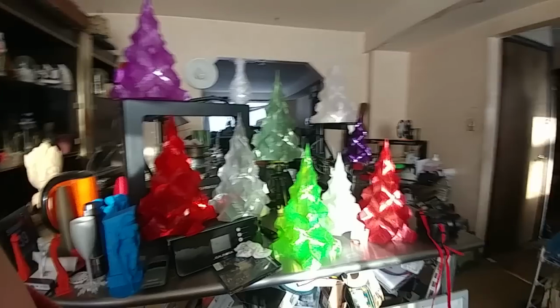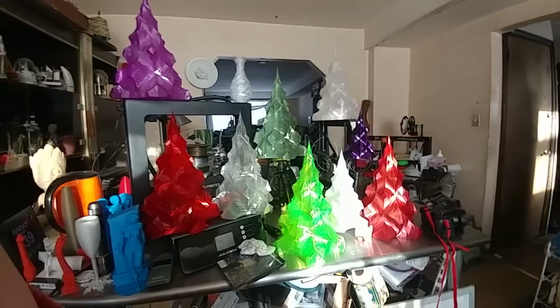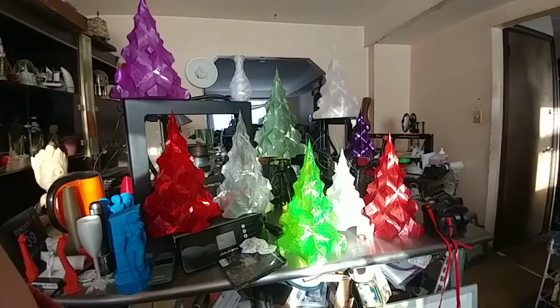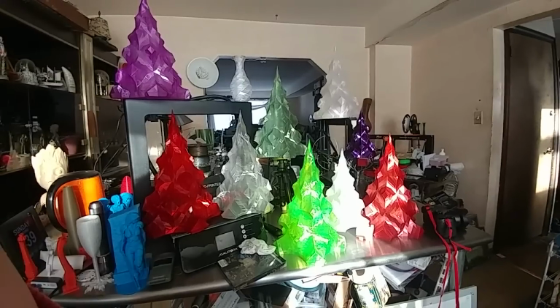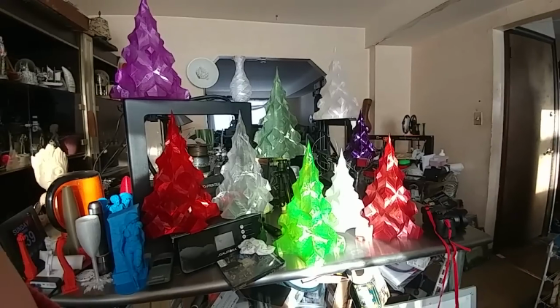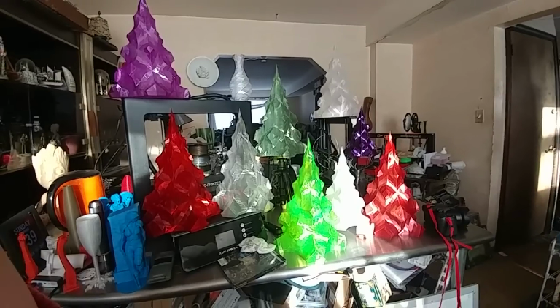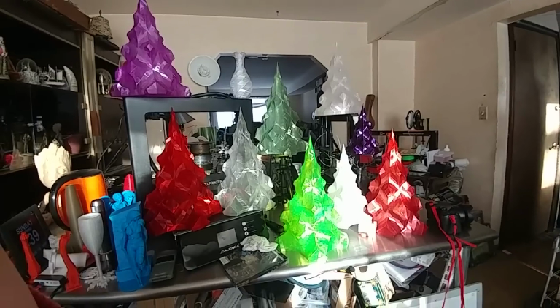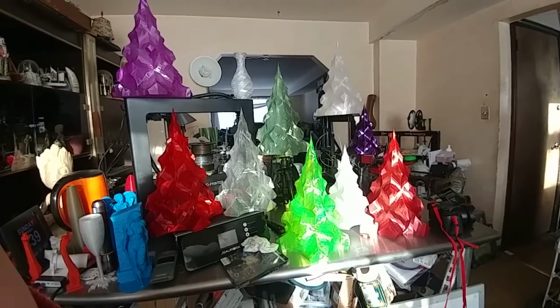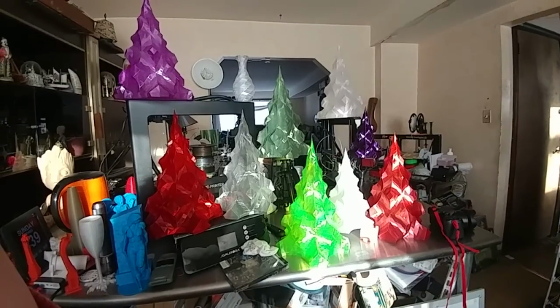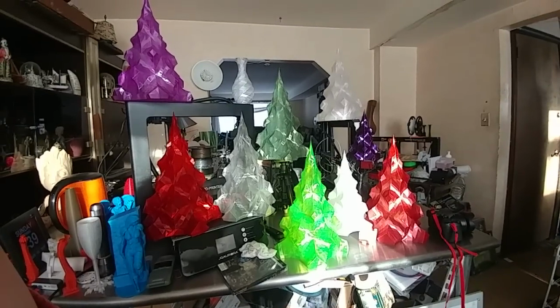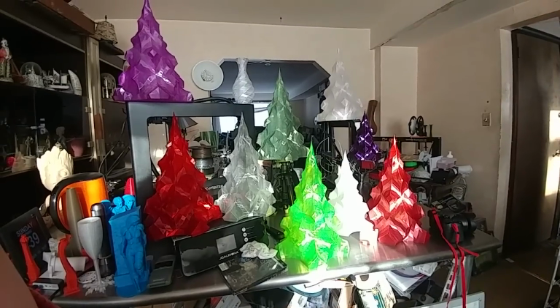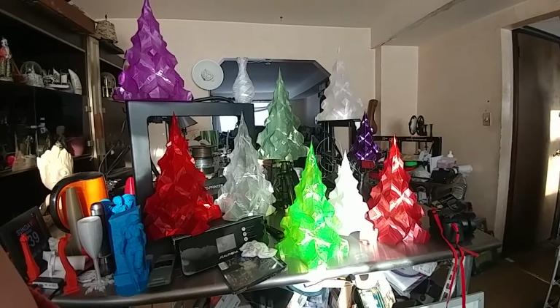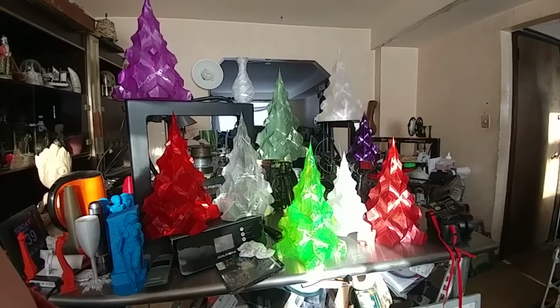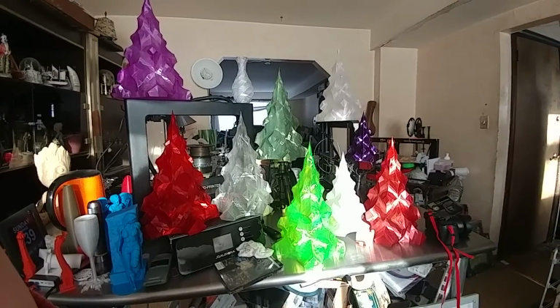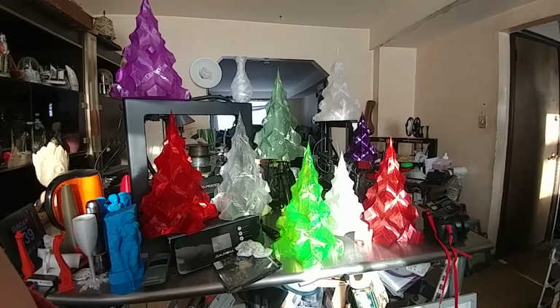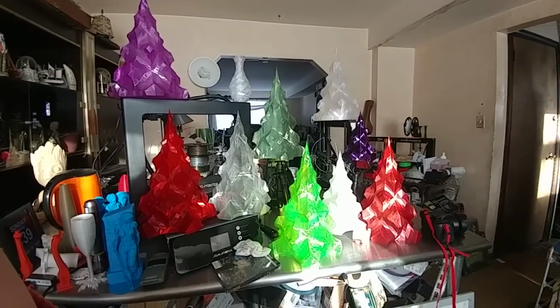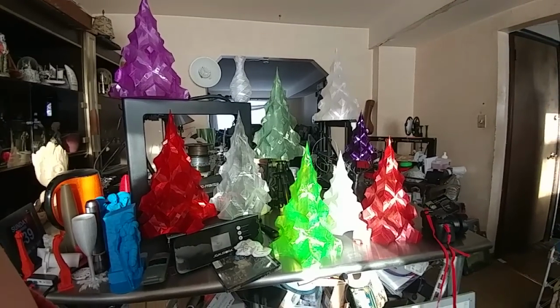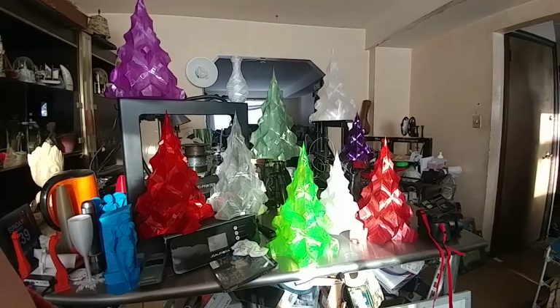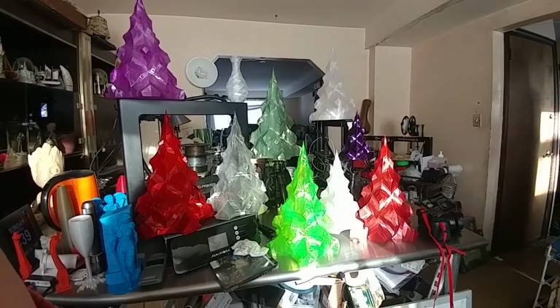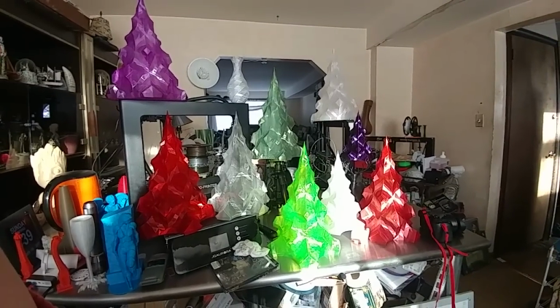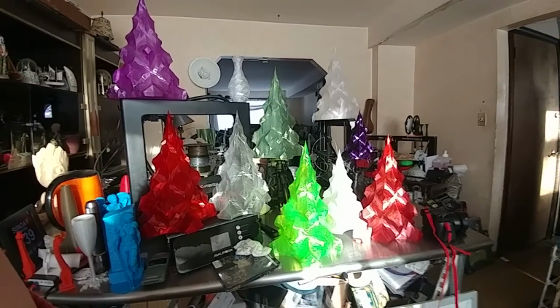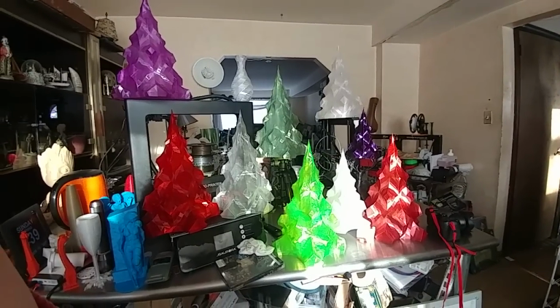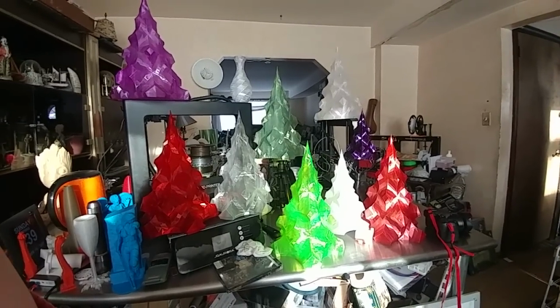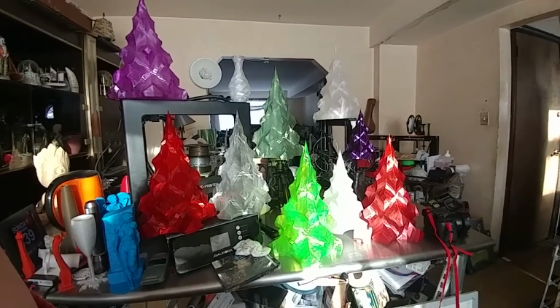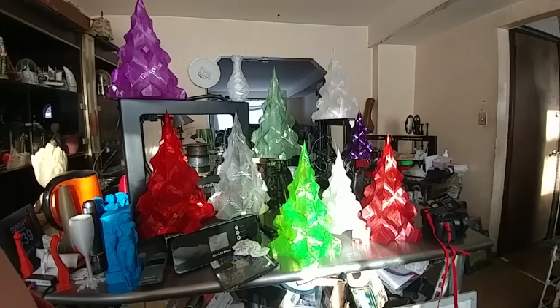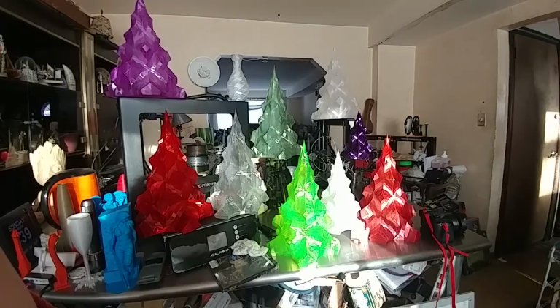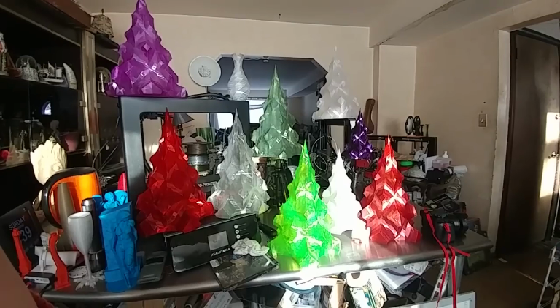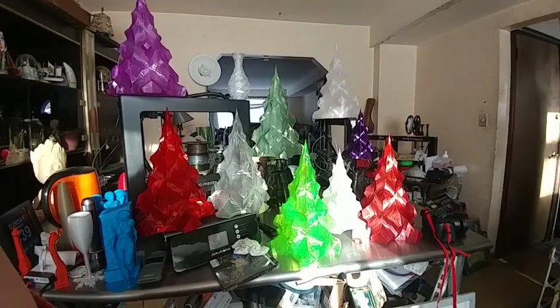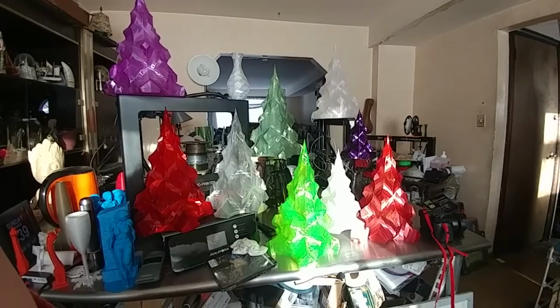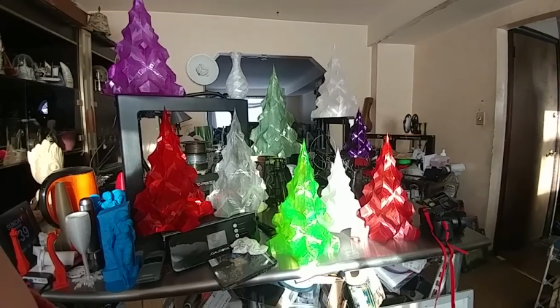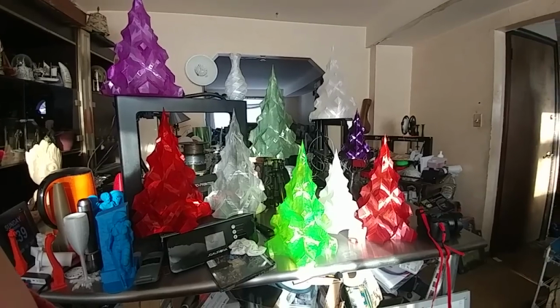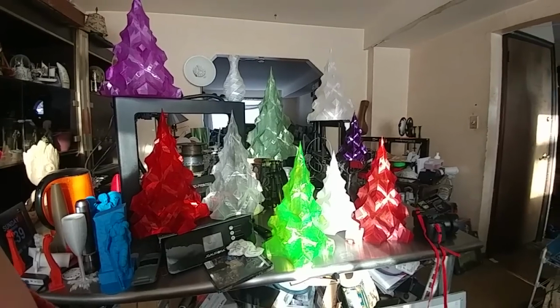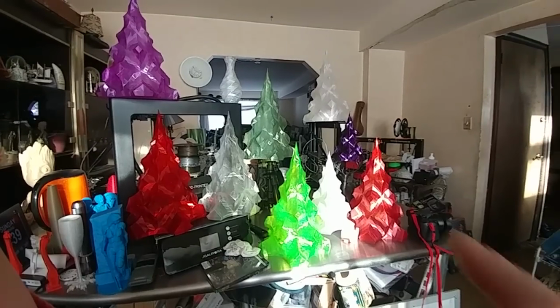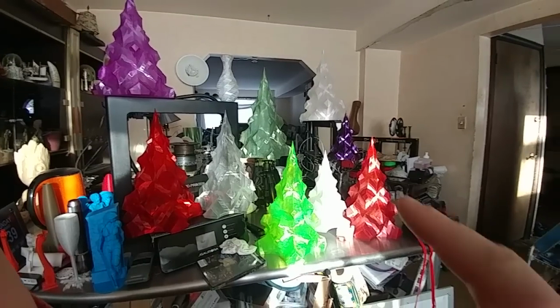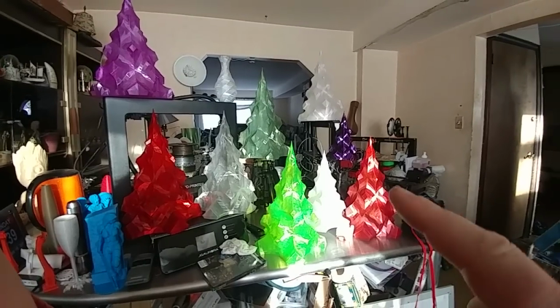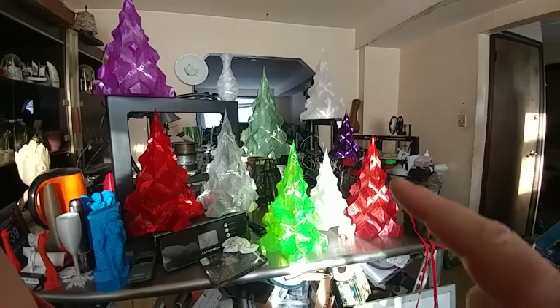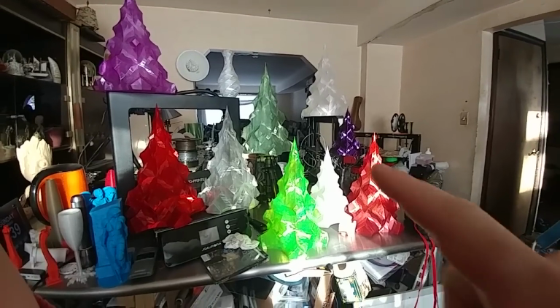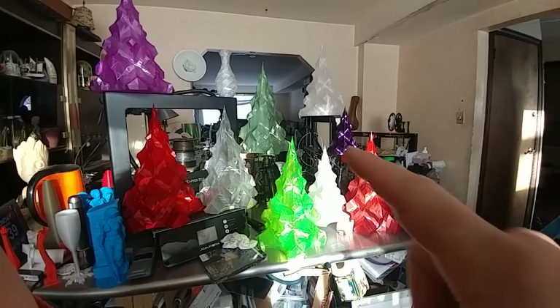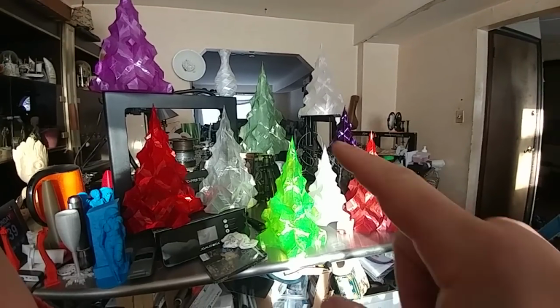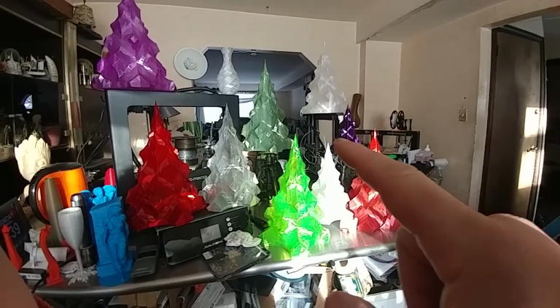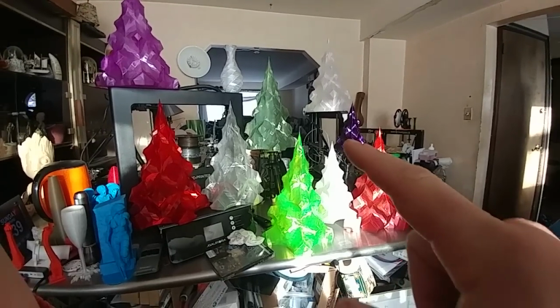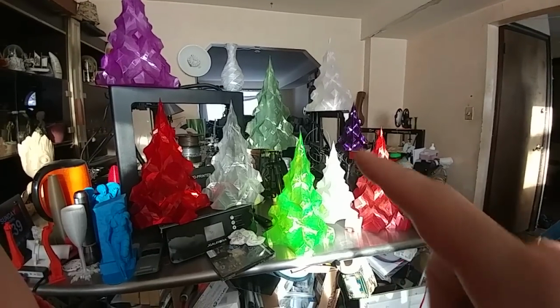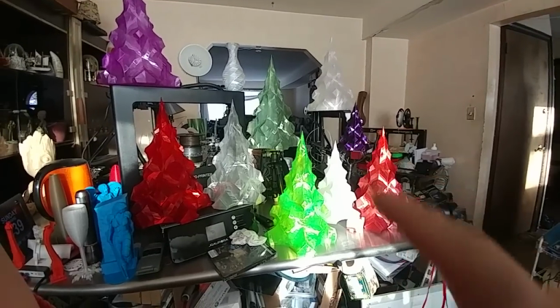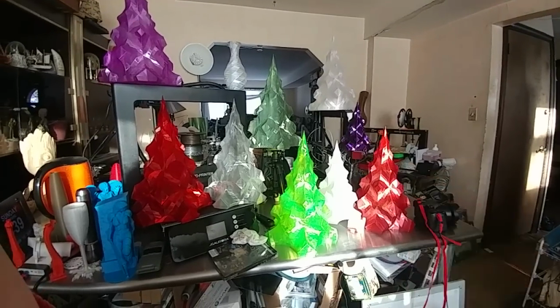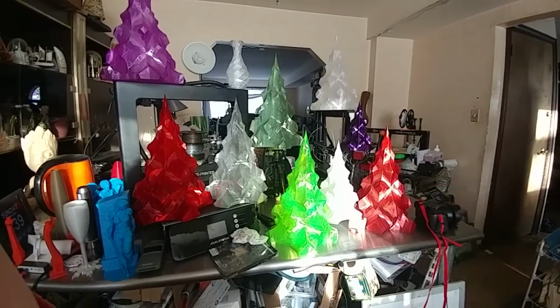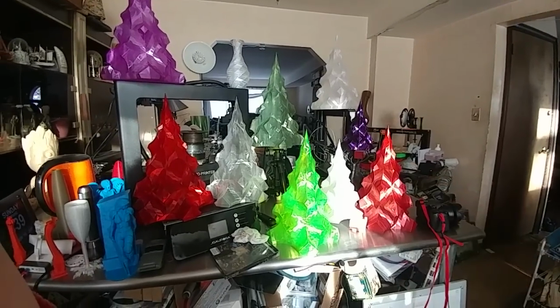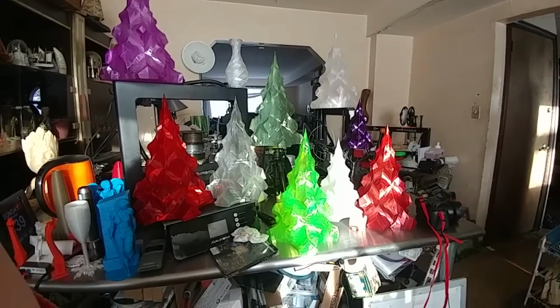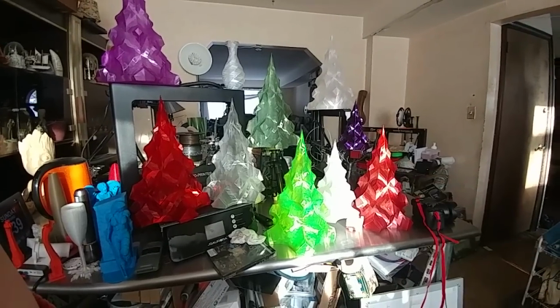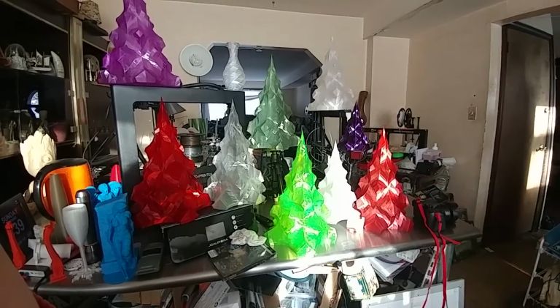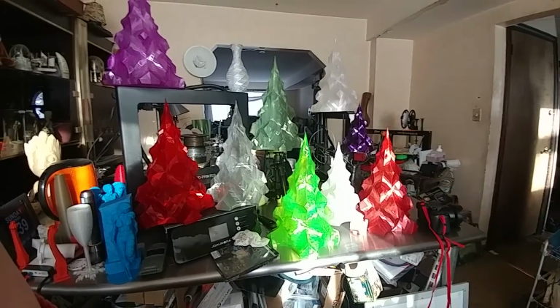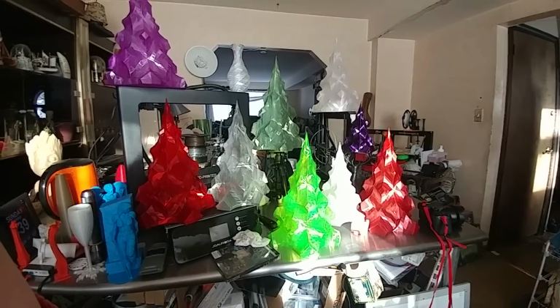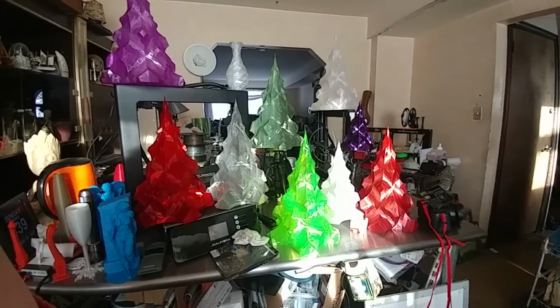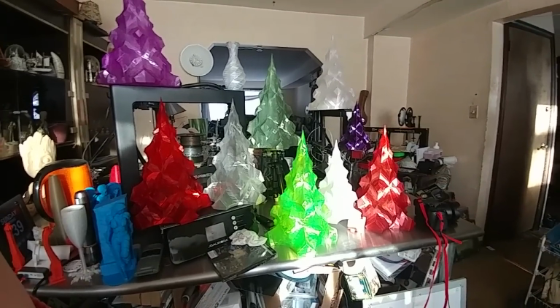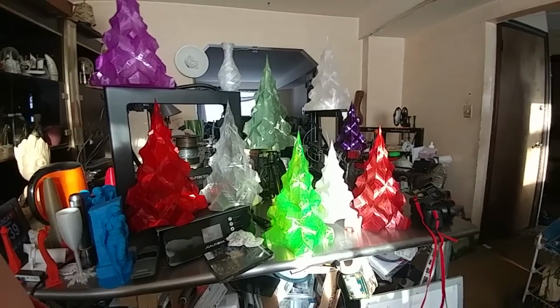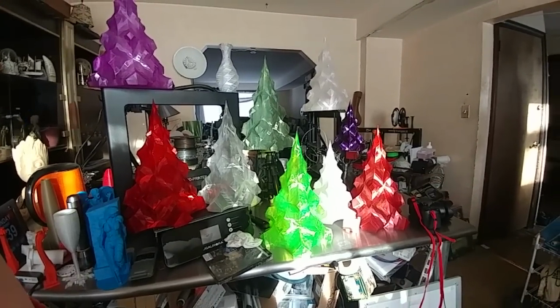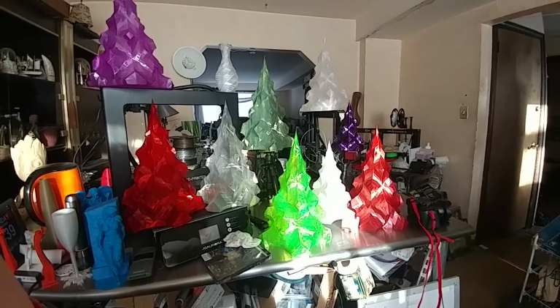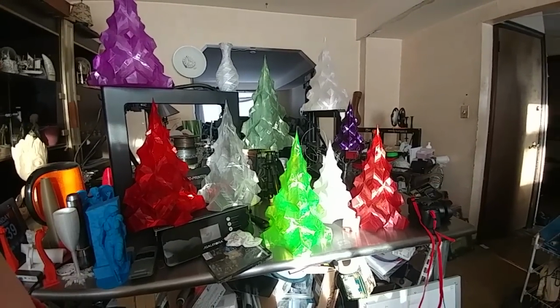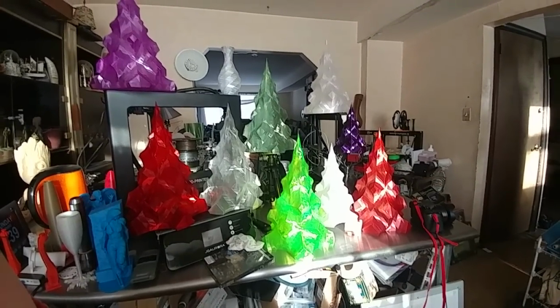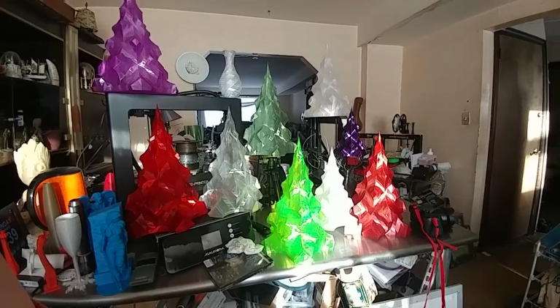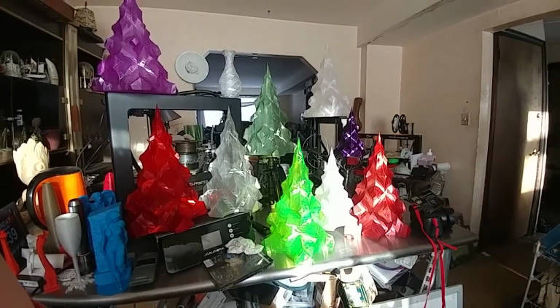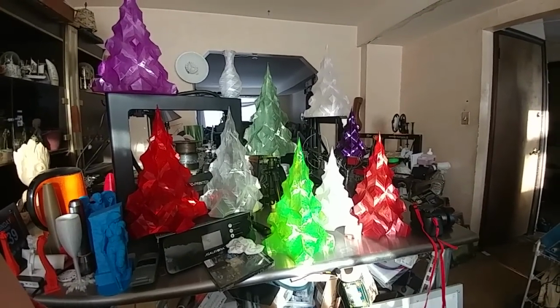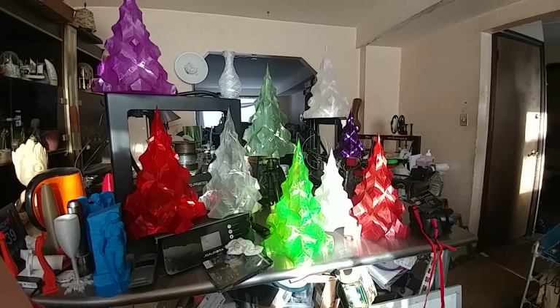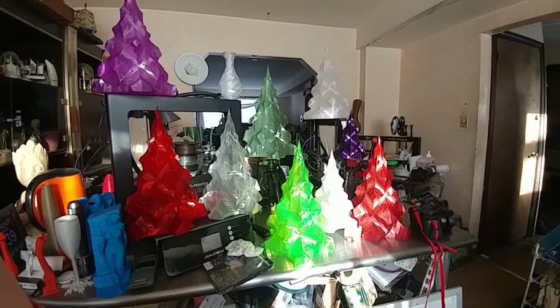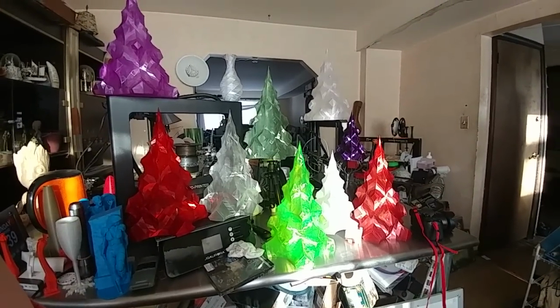Did you guys see my tree farm? It's a lot of trees. You guys have a great day!